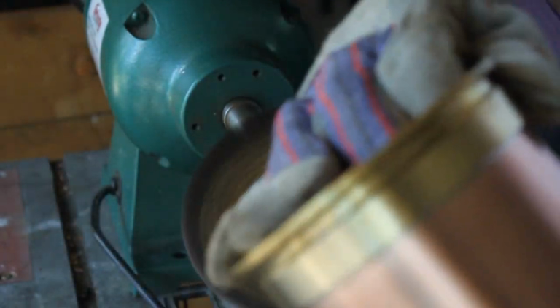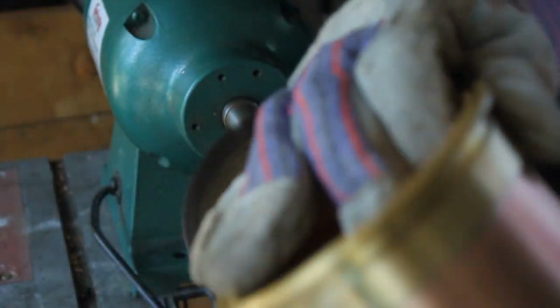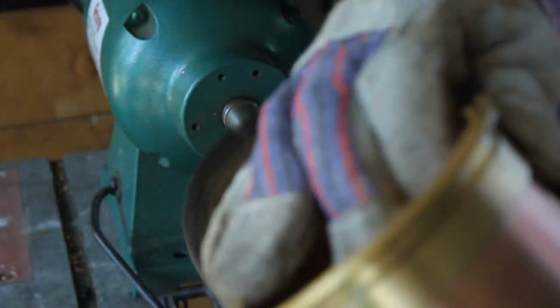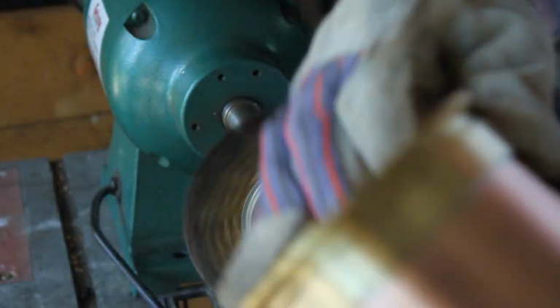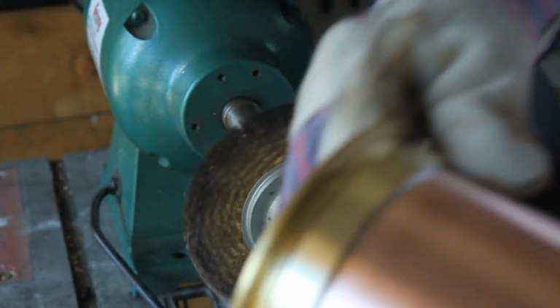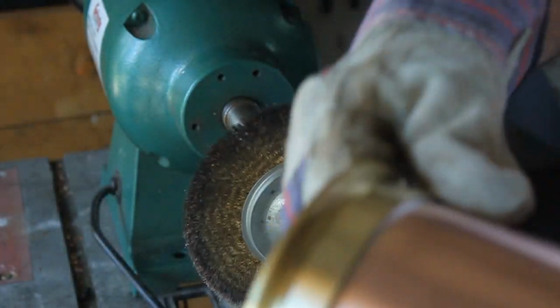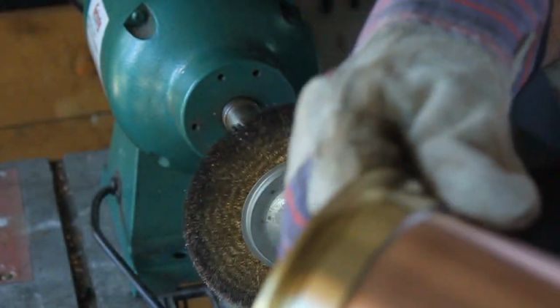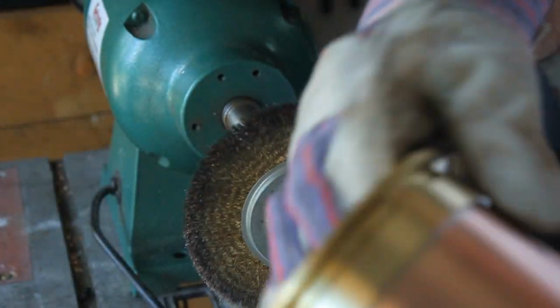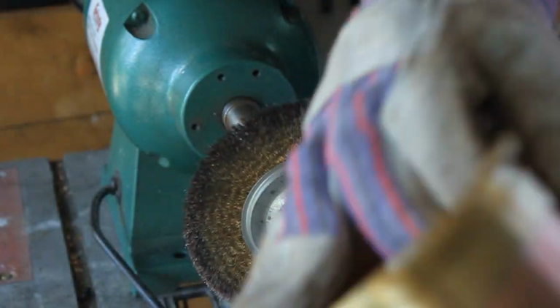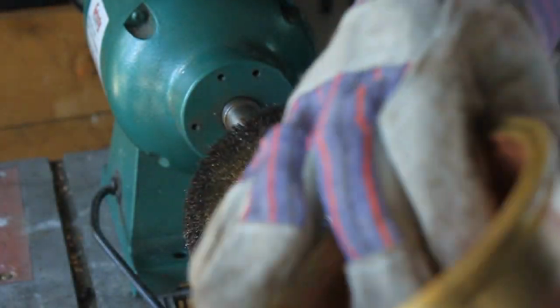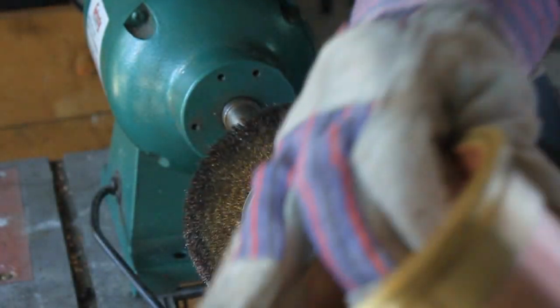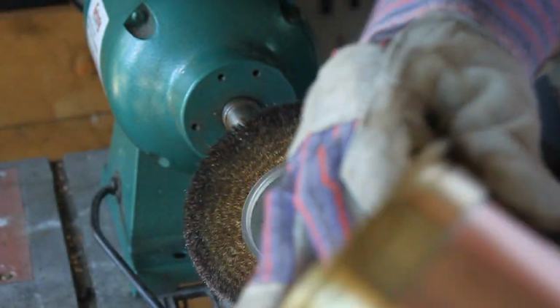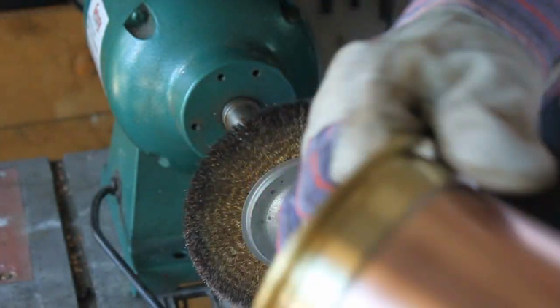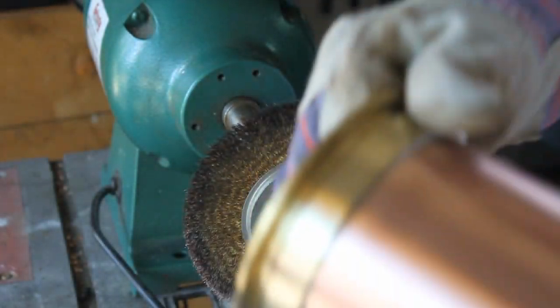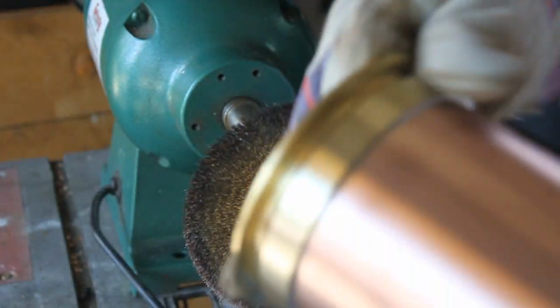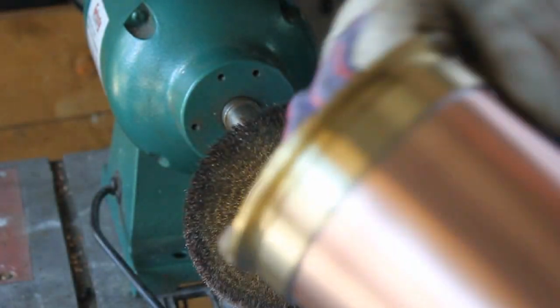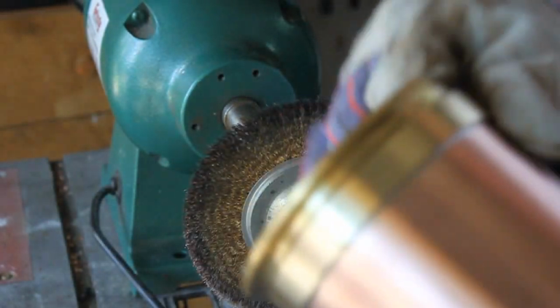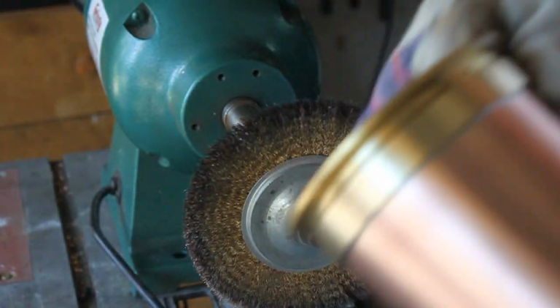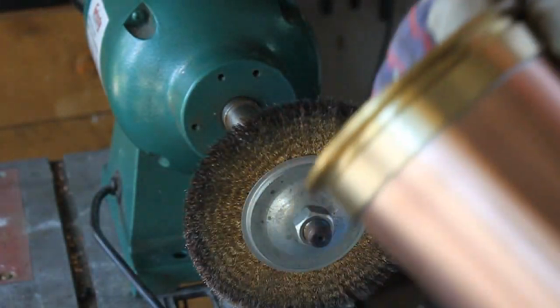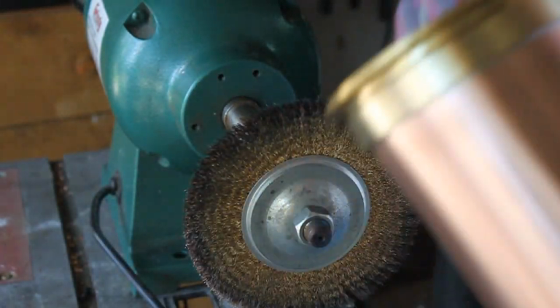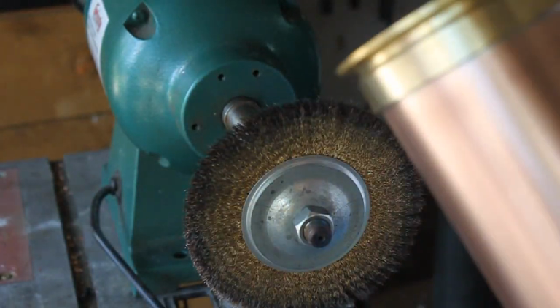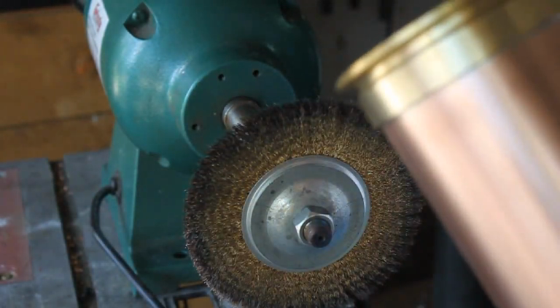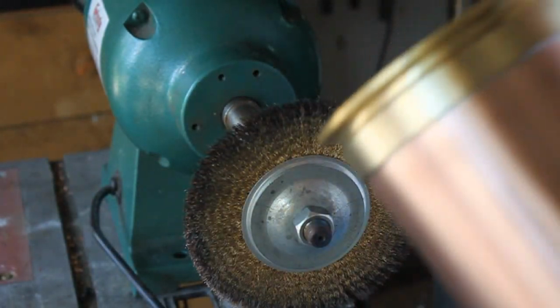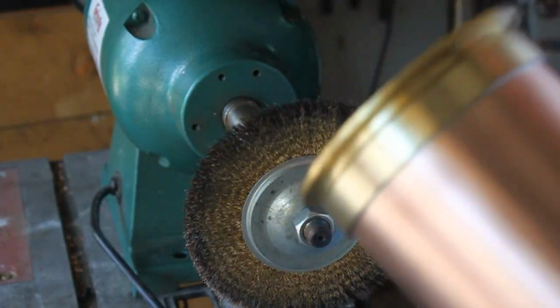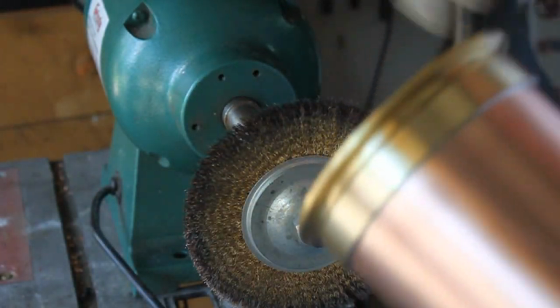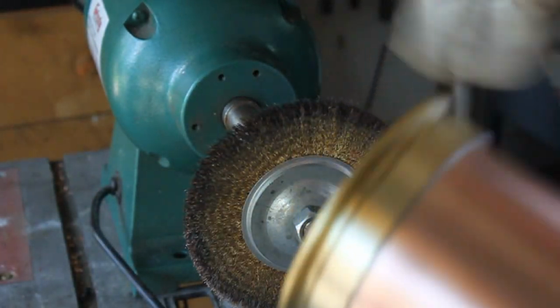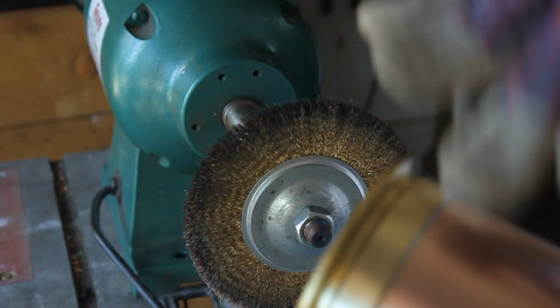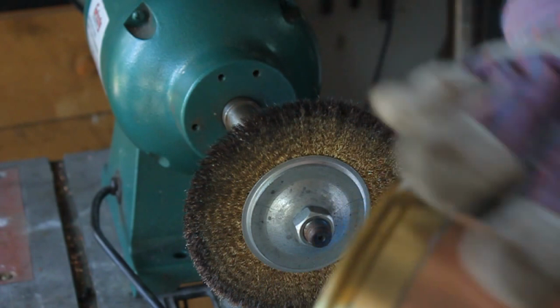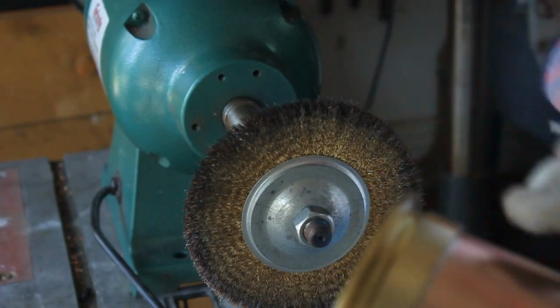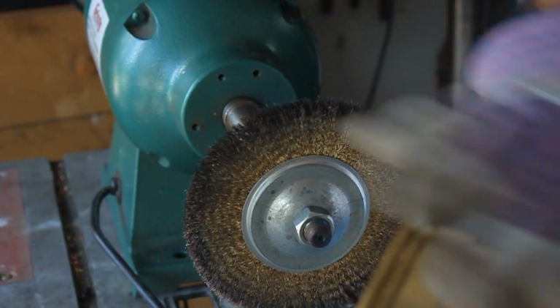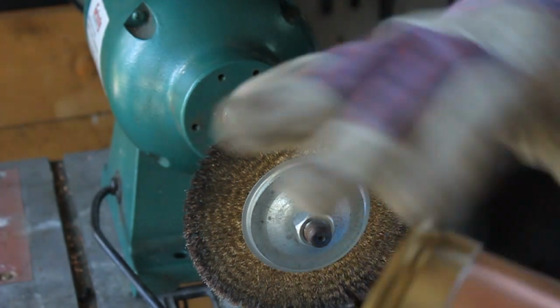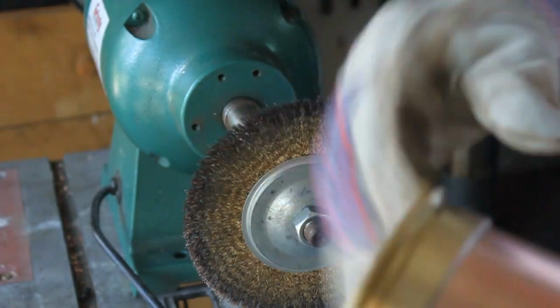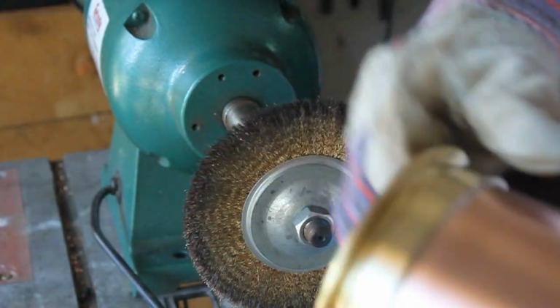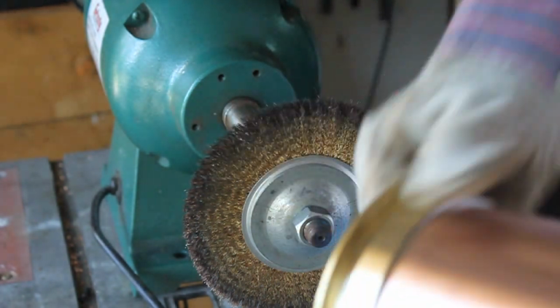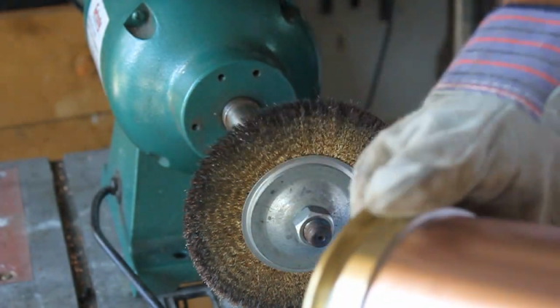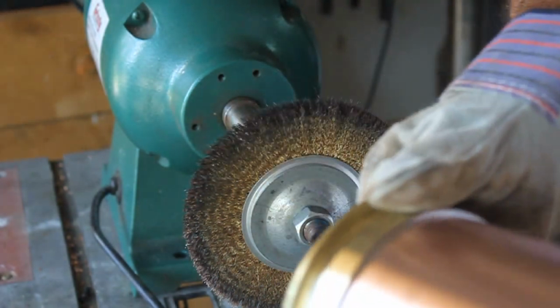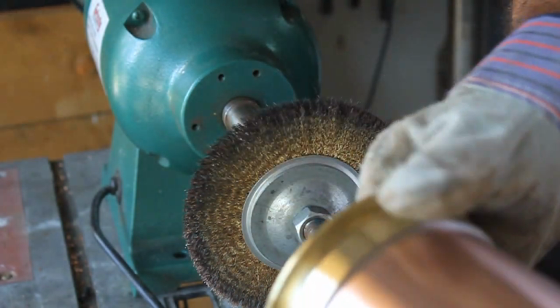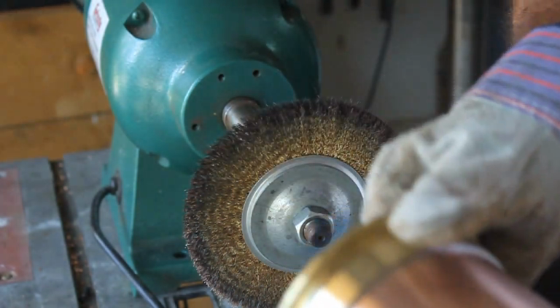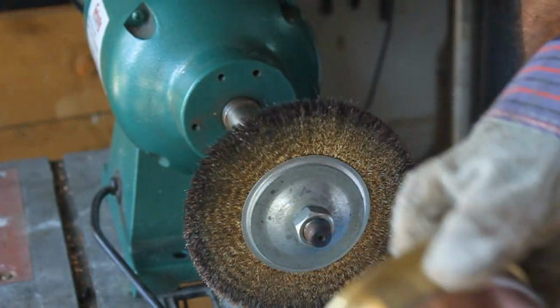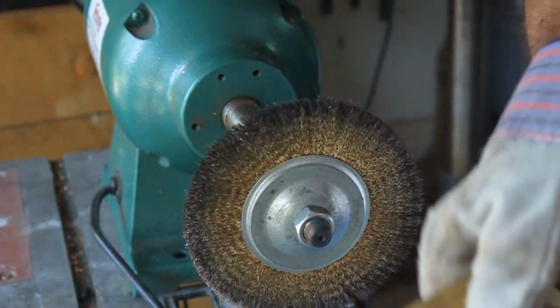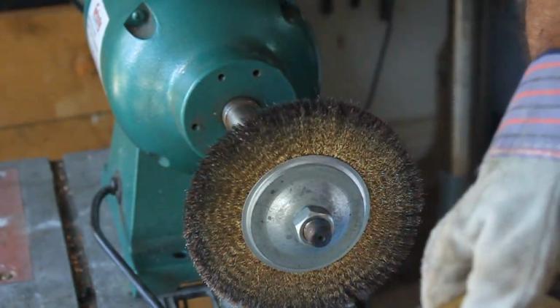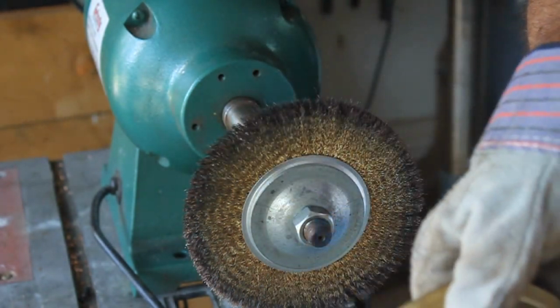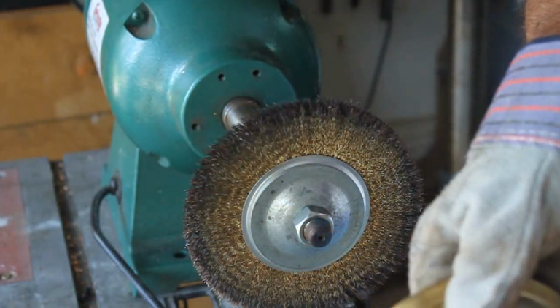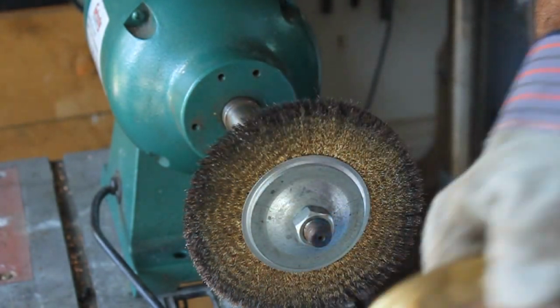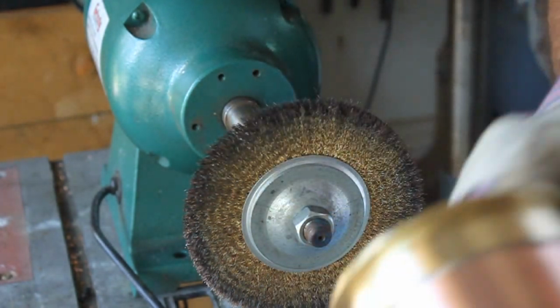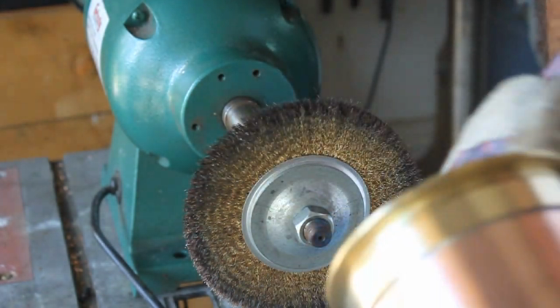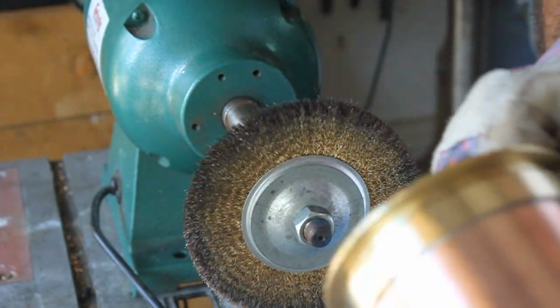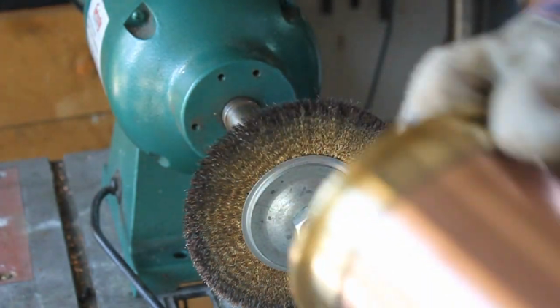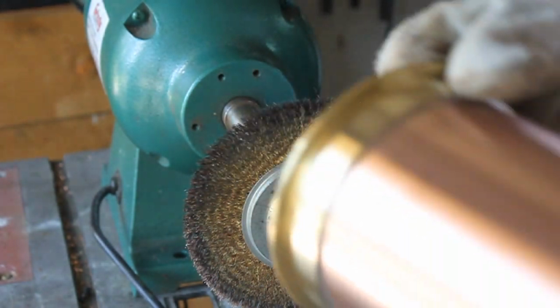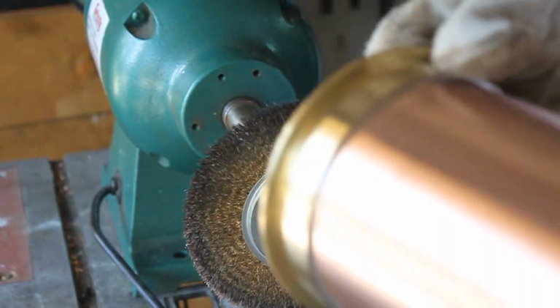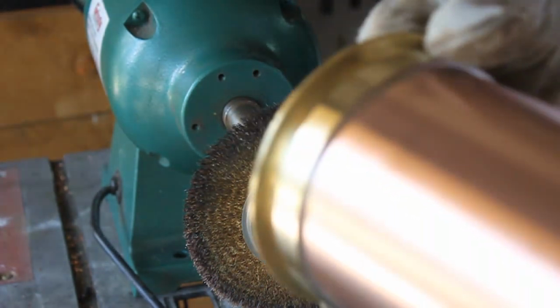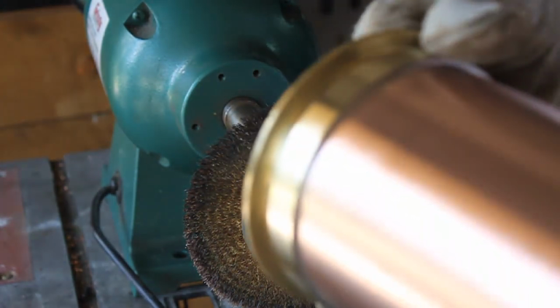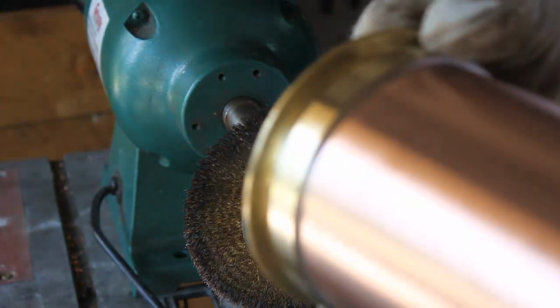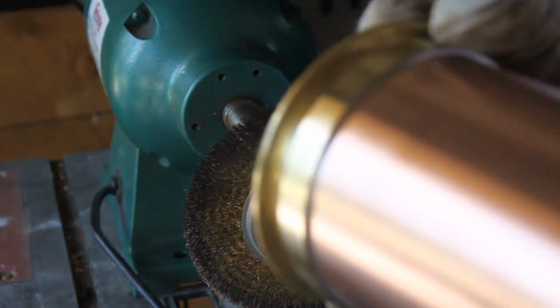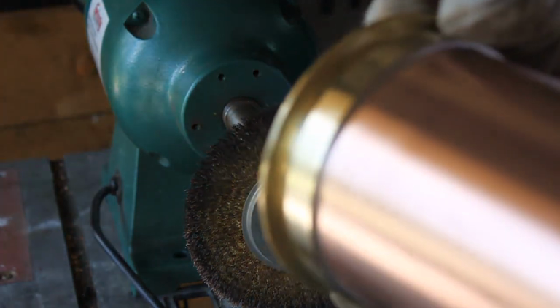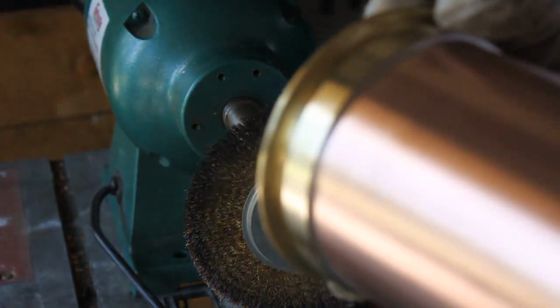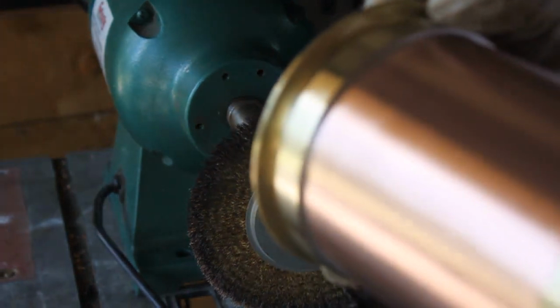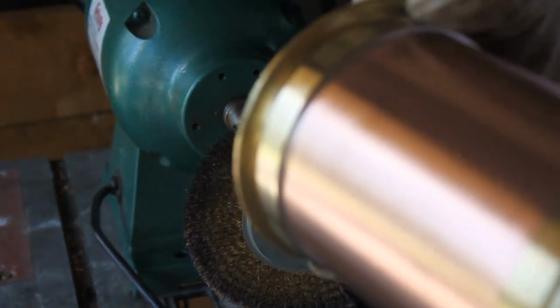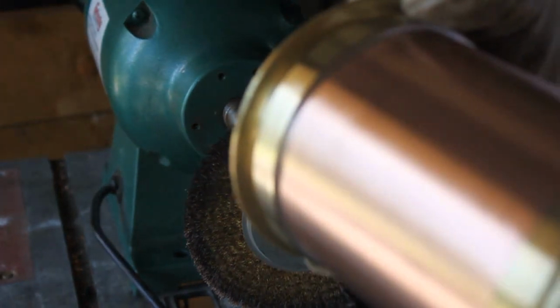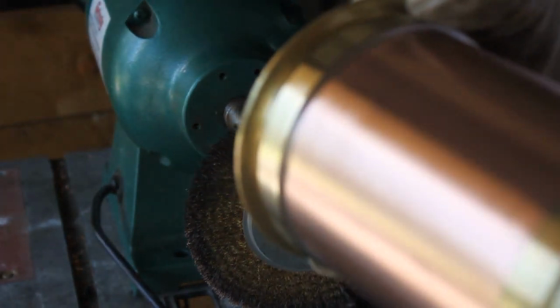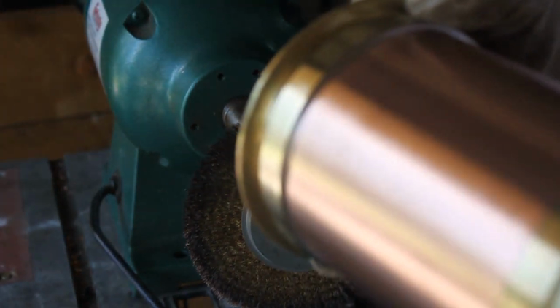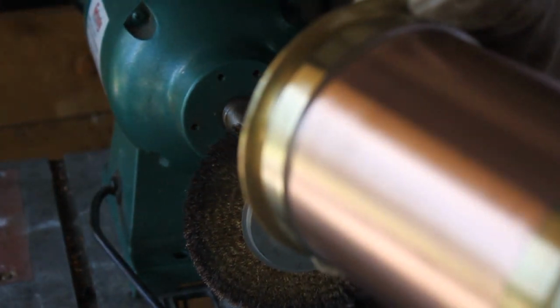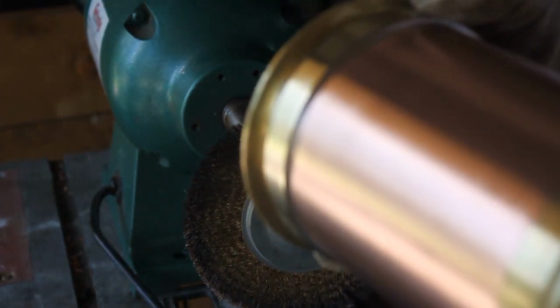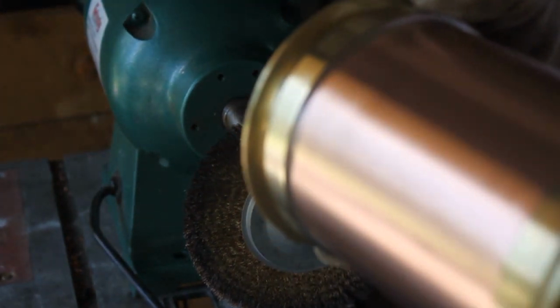I'm going to take it over to the buffer and go ahead and buff it, and that will clean it up even more.